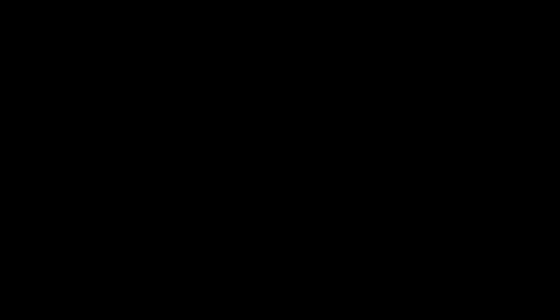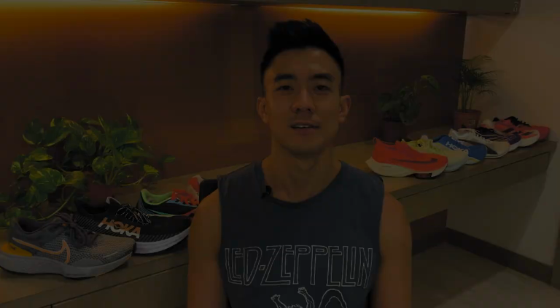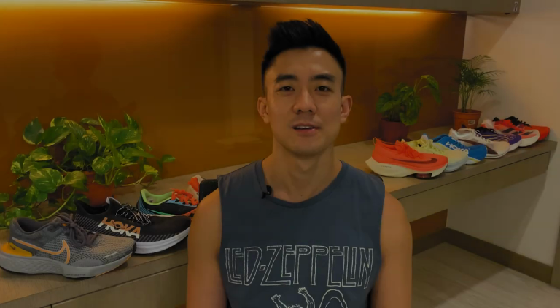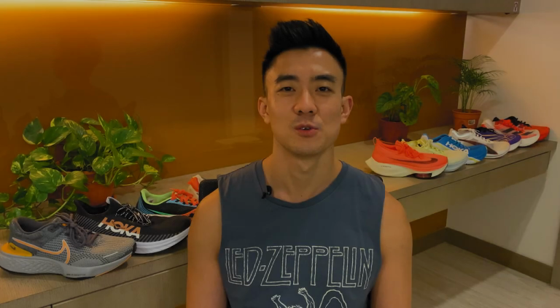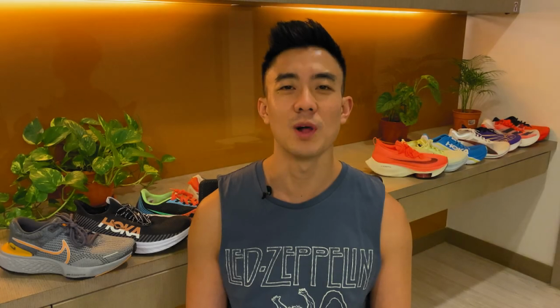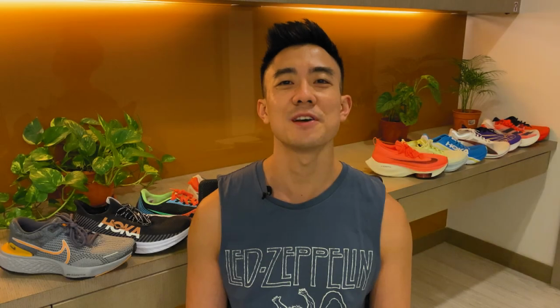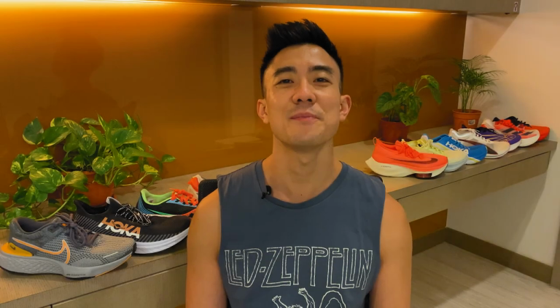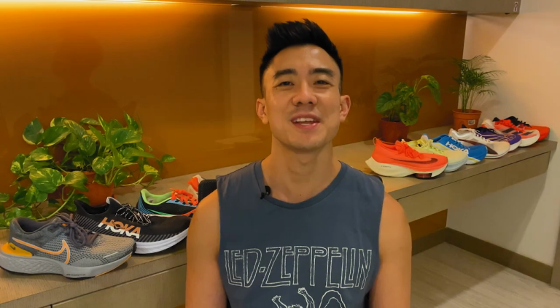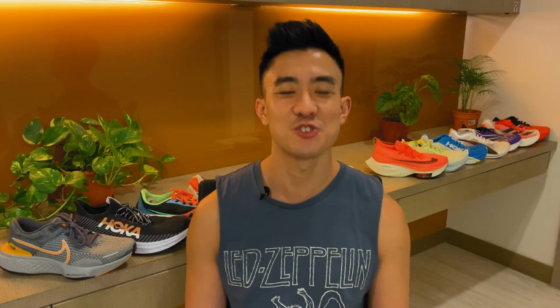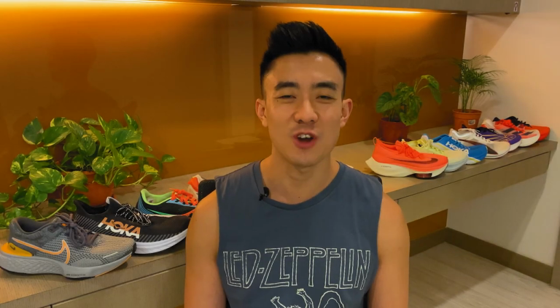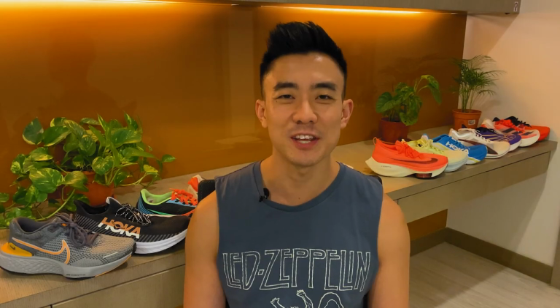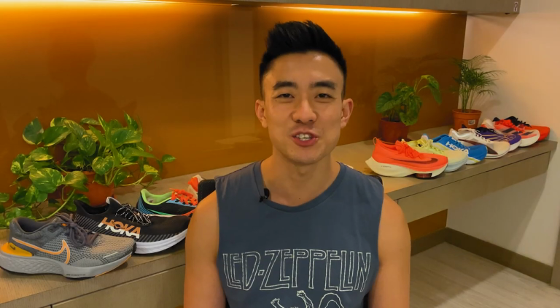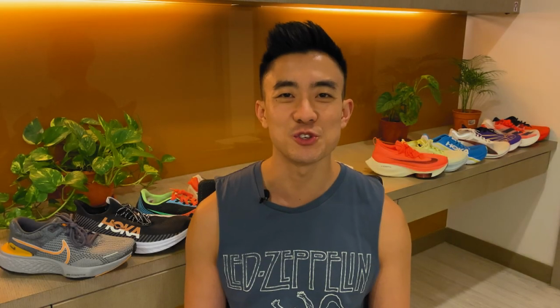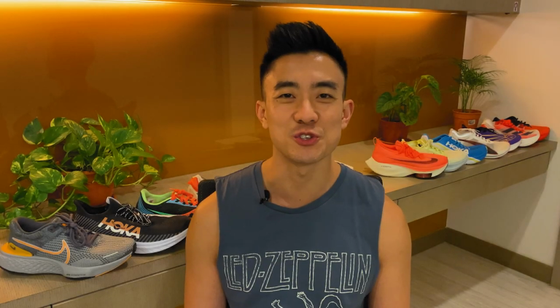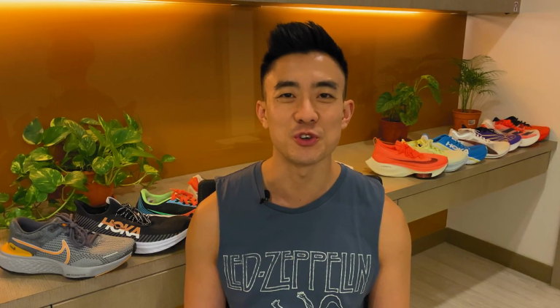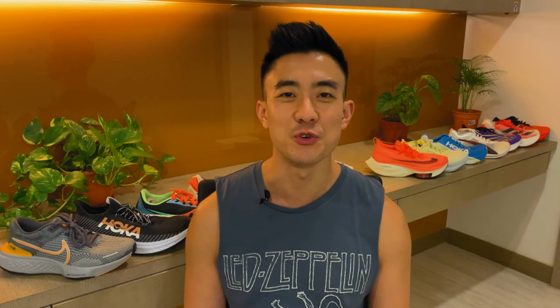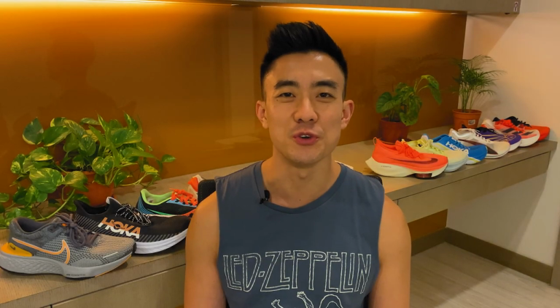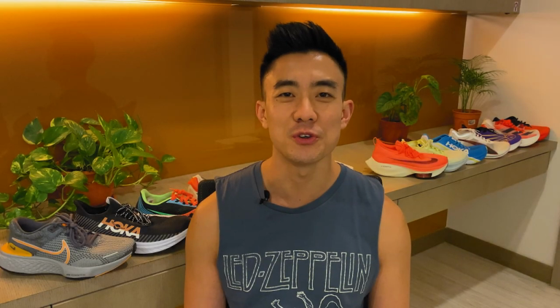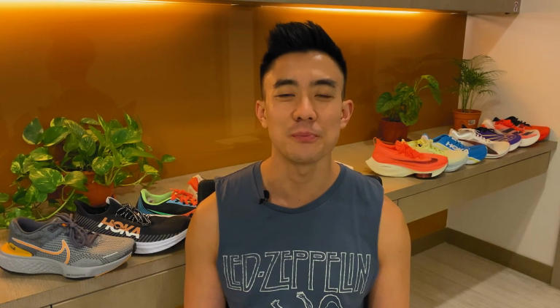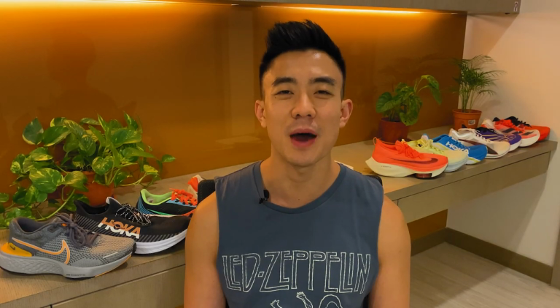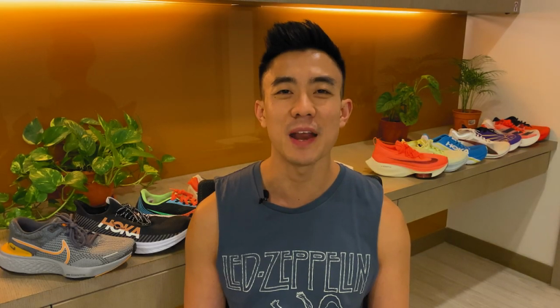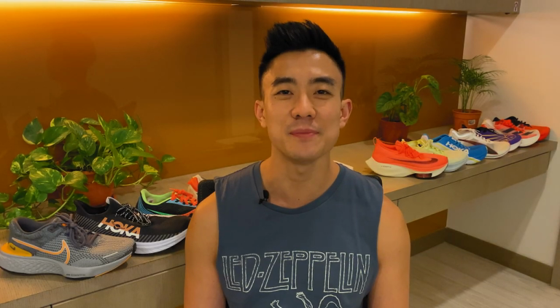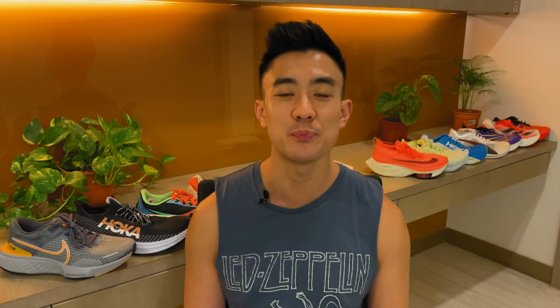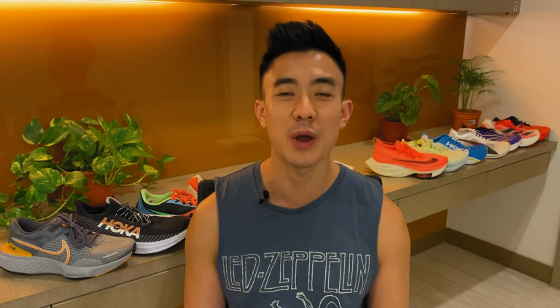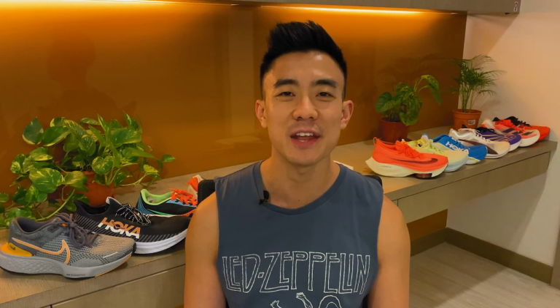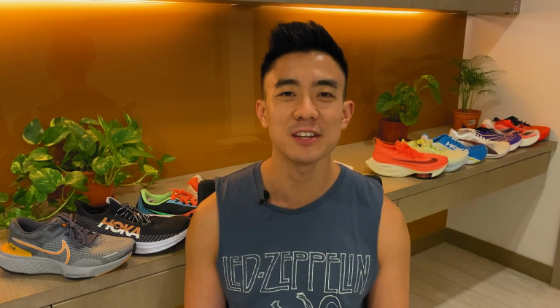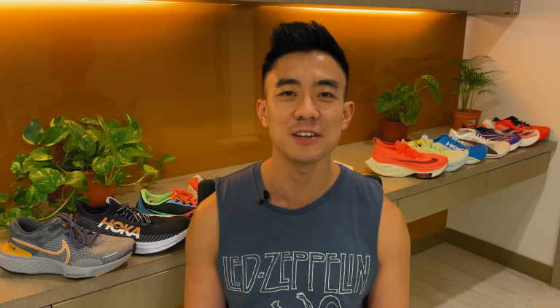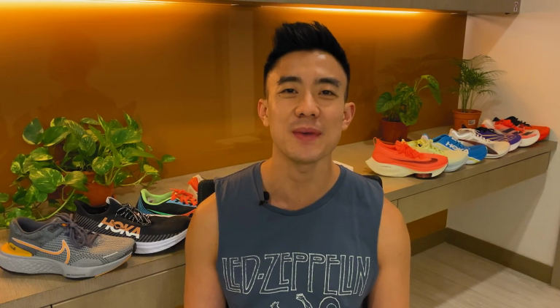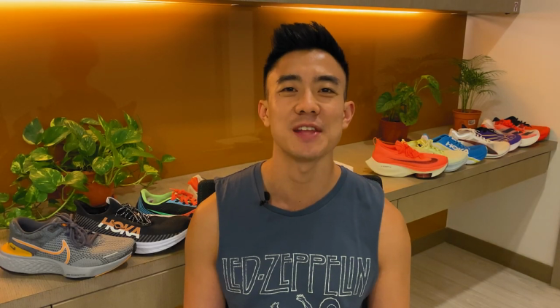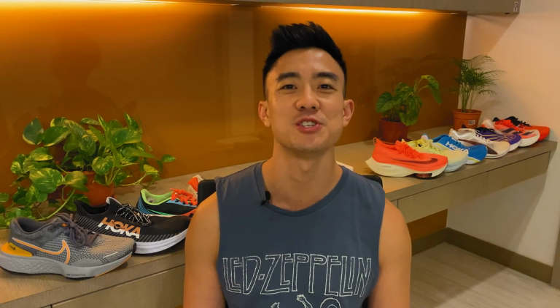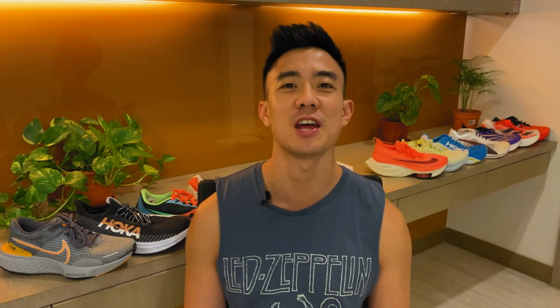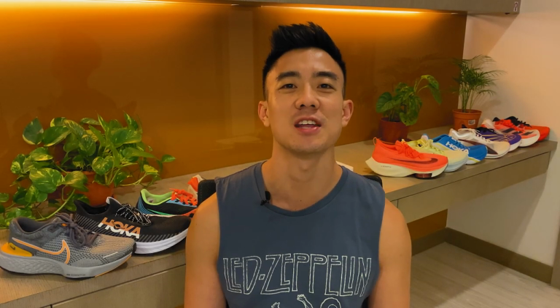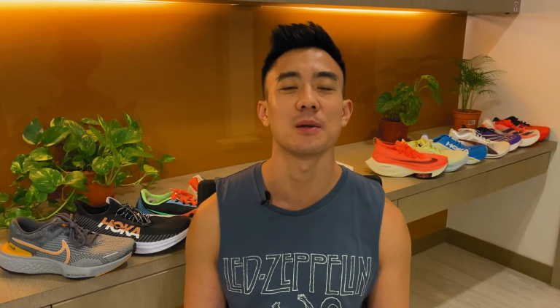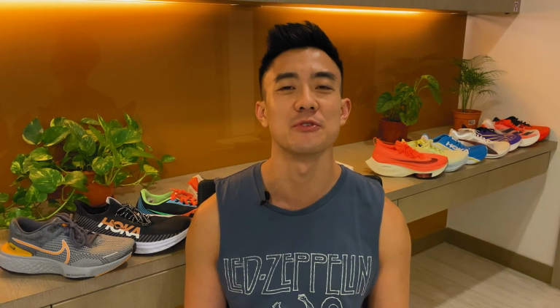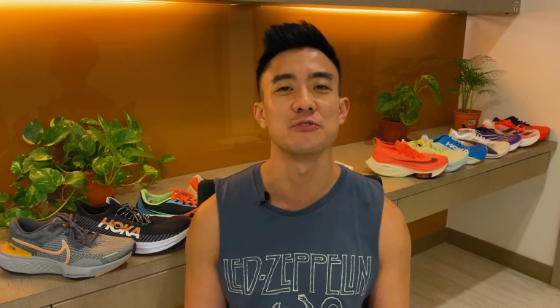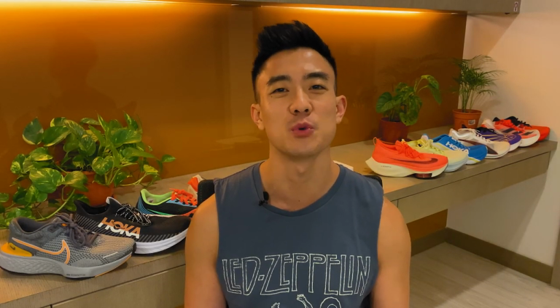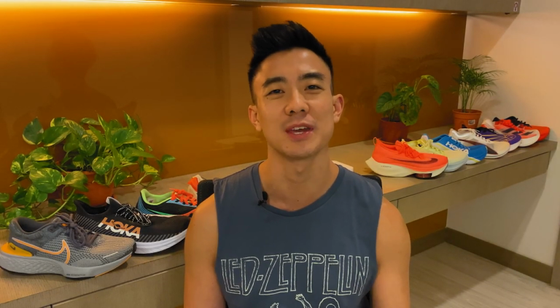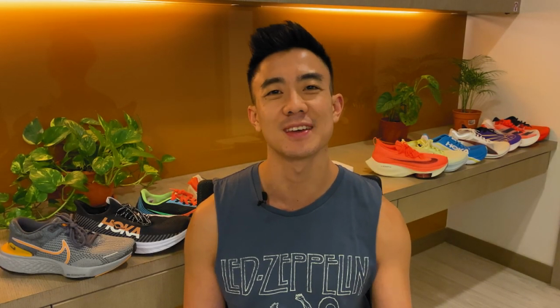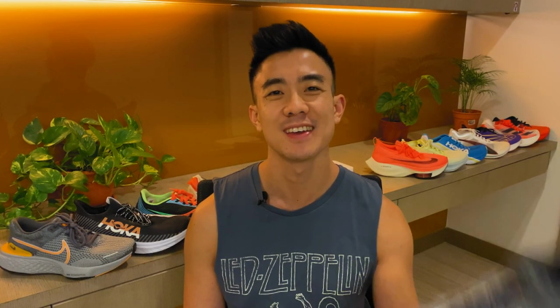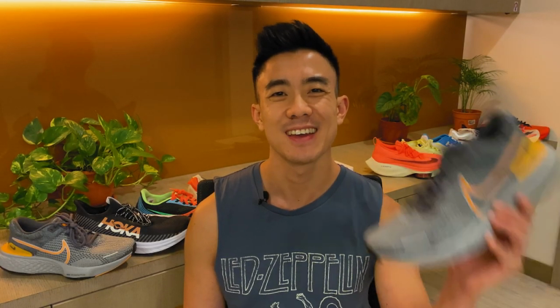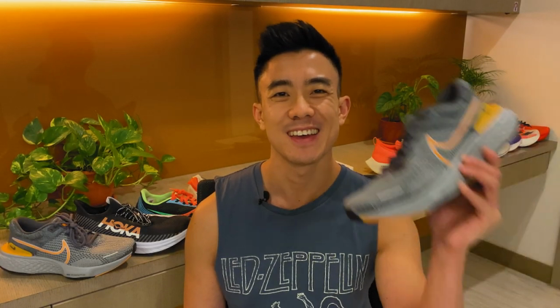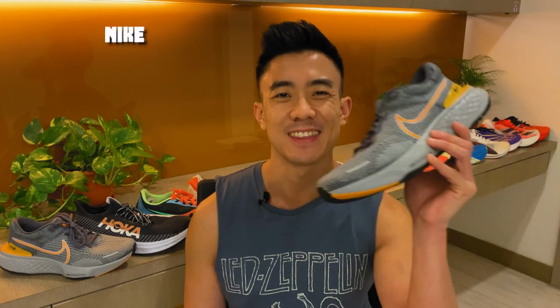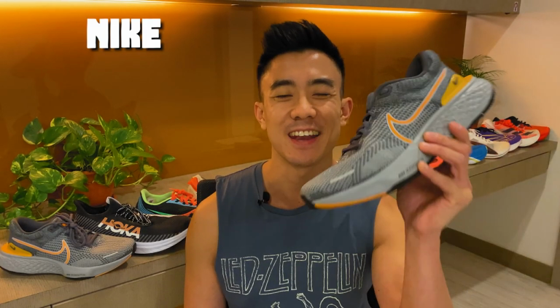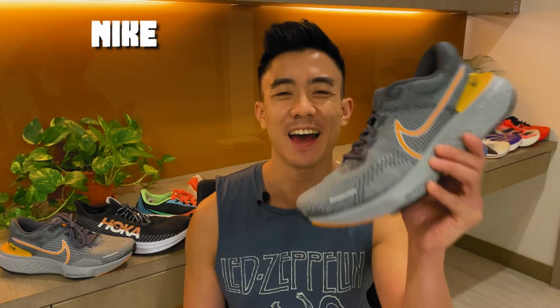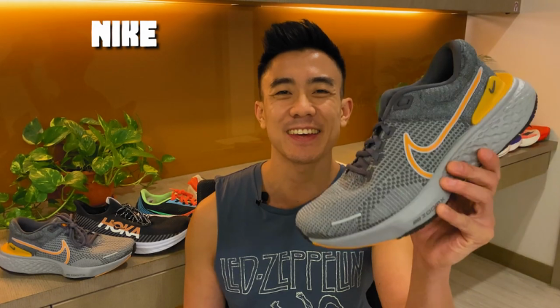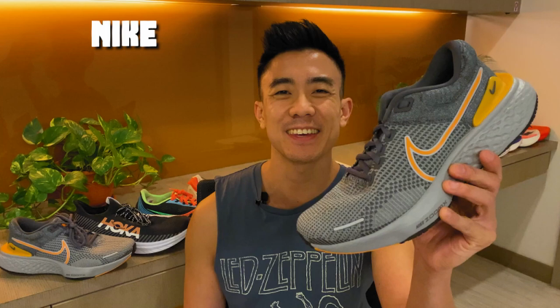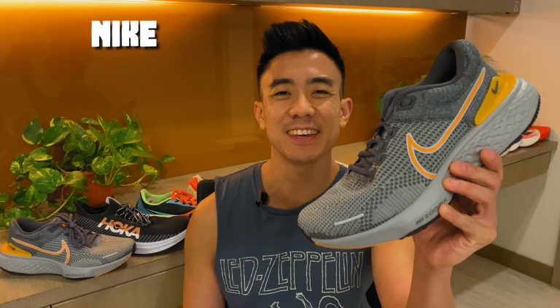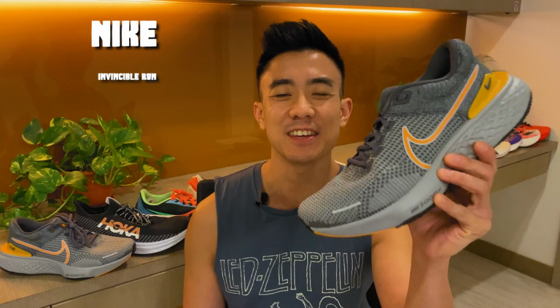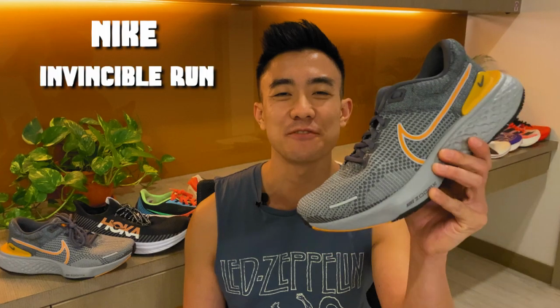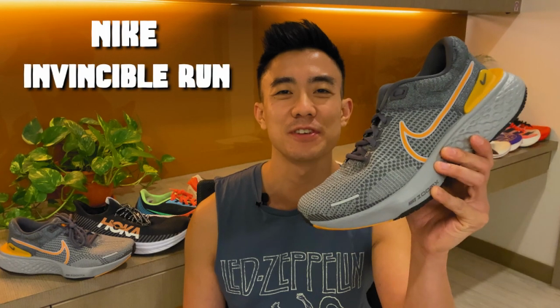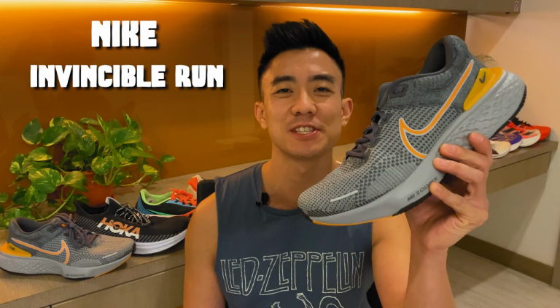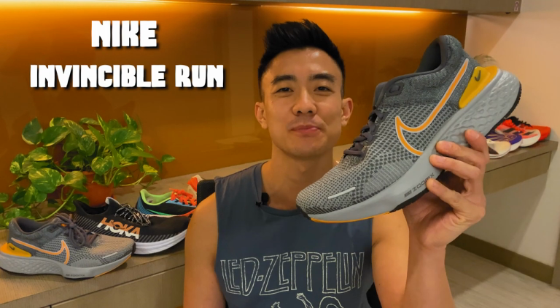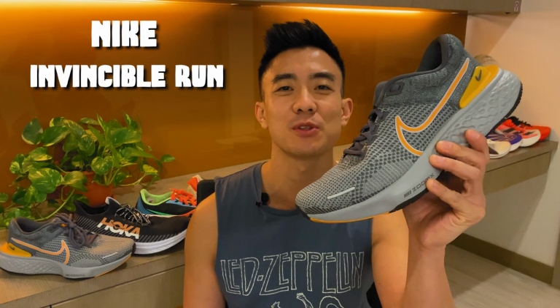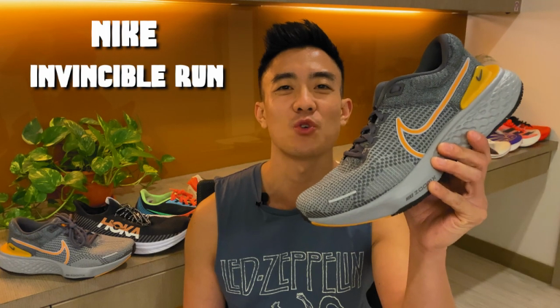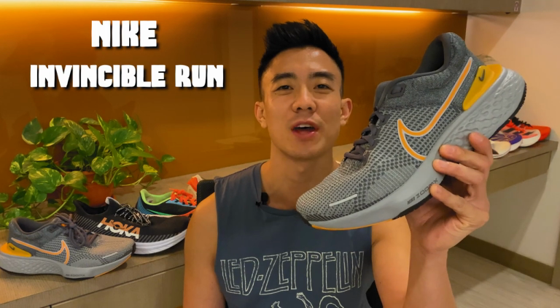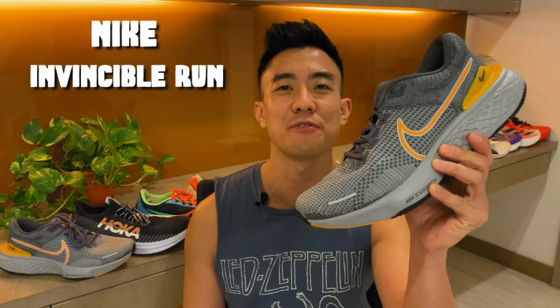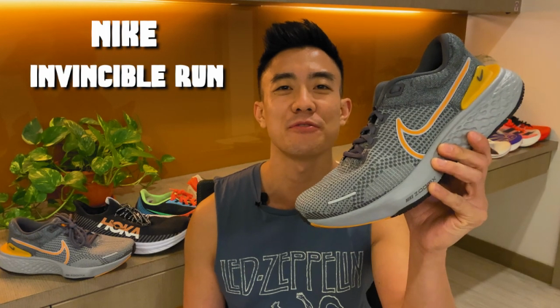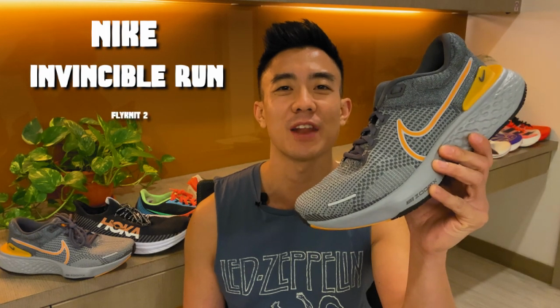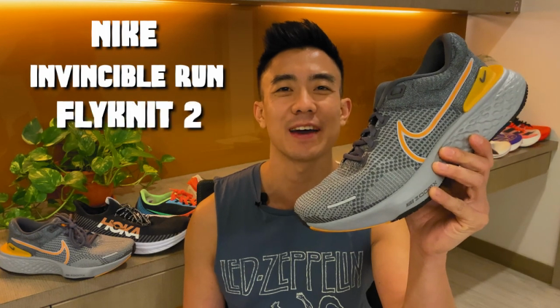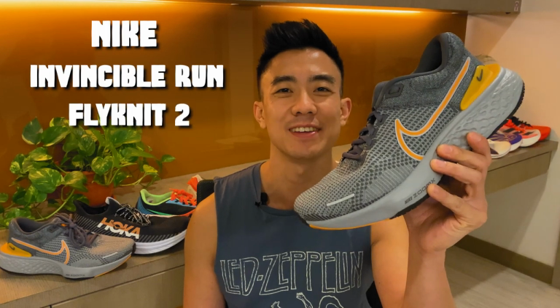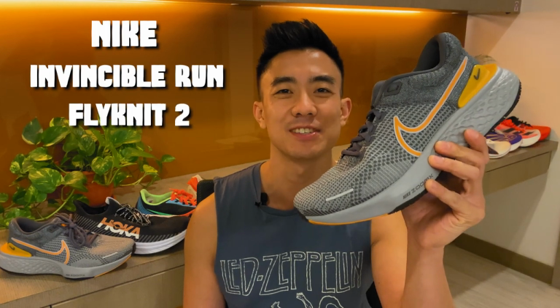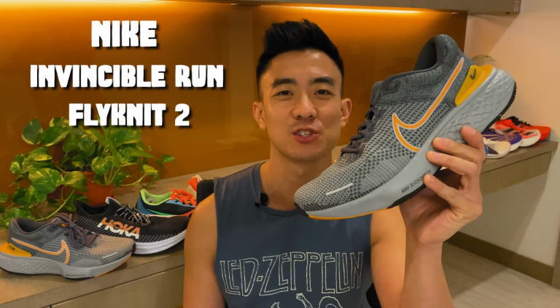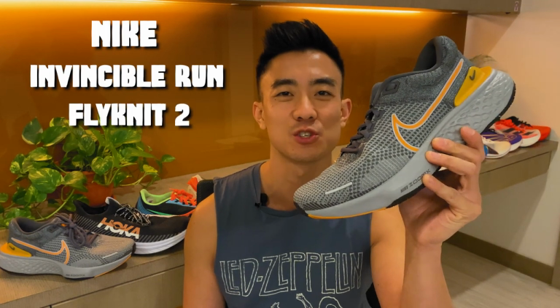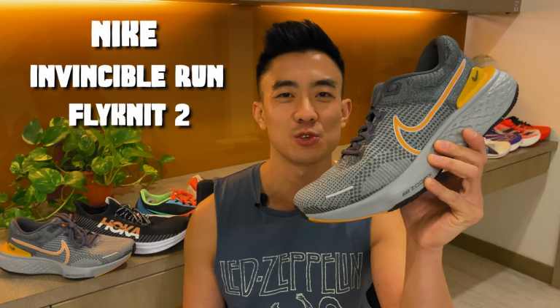Welcome back to Running Shoes Guru. My name is Brandon and today I'm reviewing the Nike Invincible Run Flyknit 2.